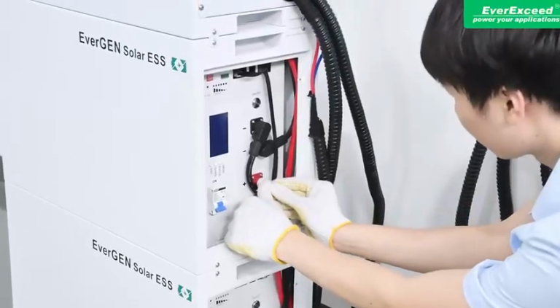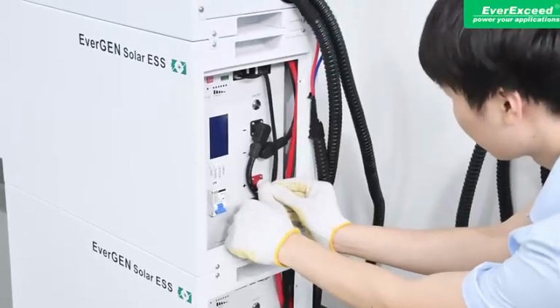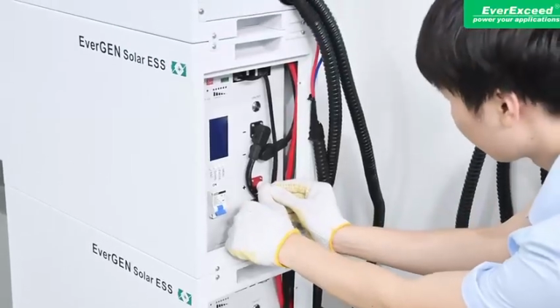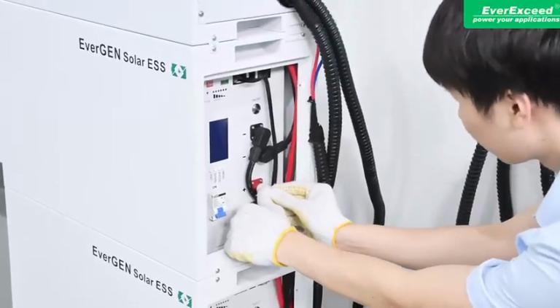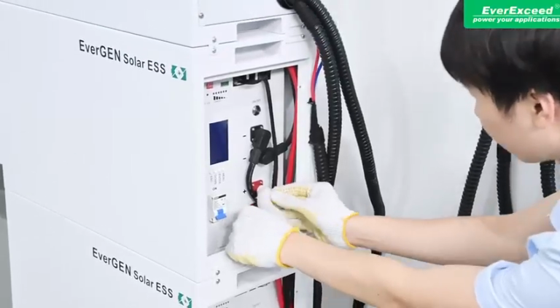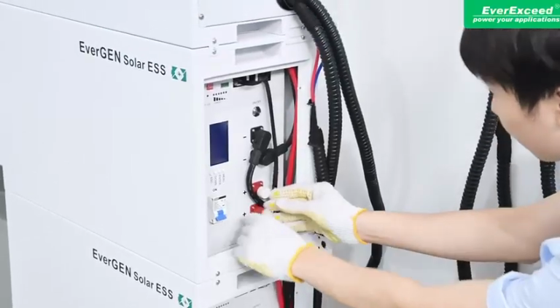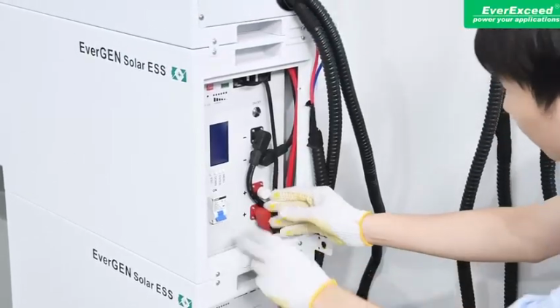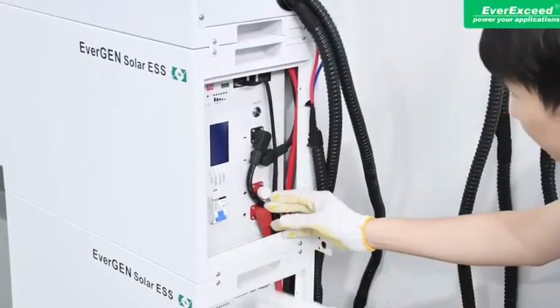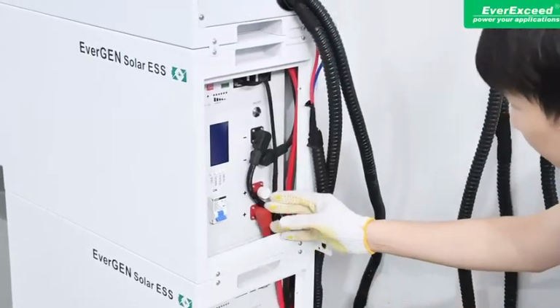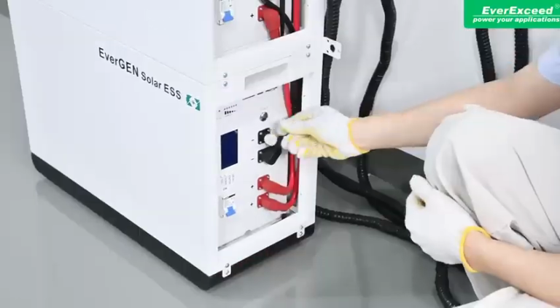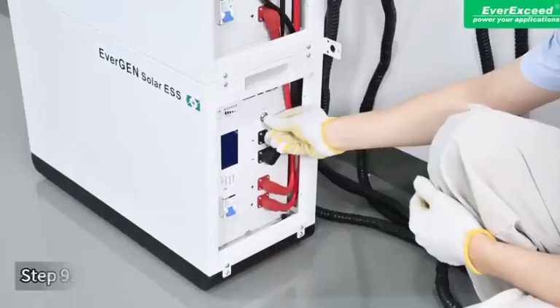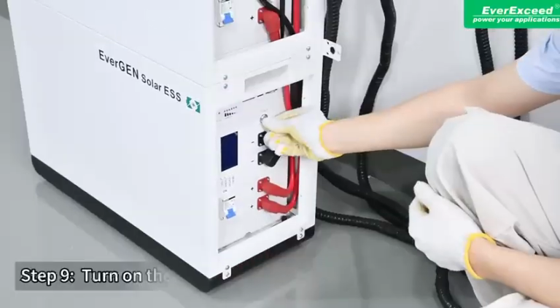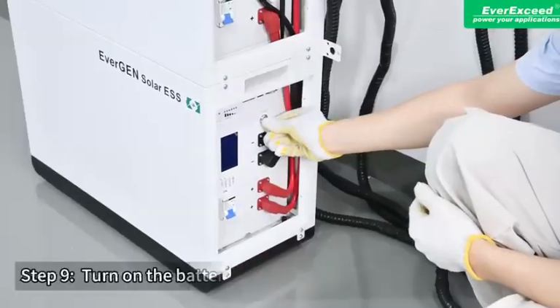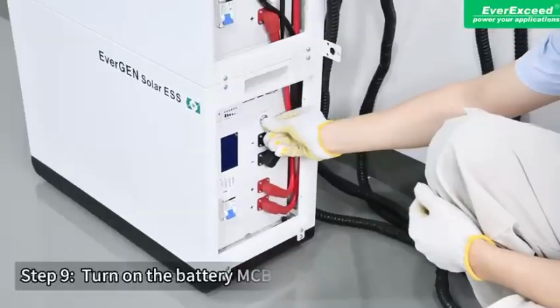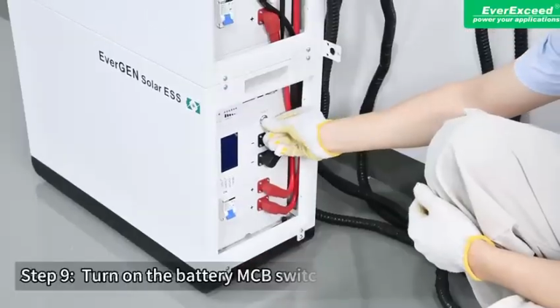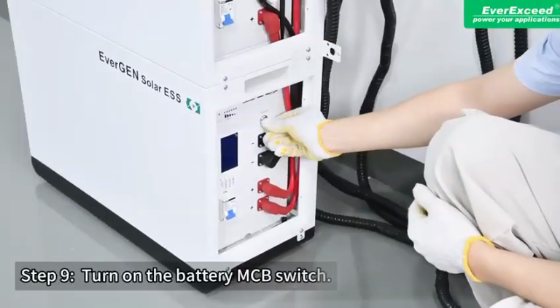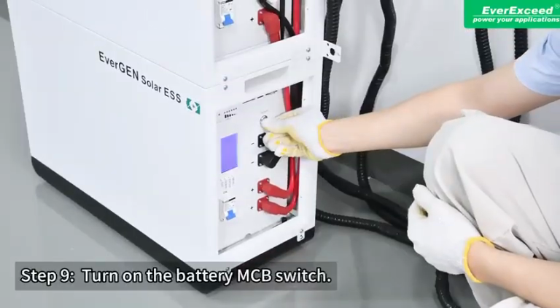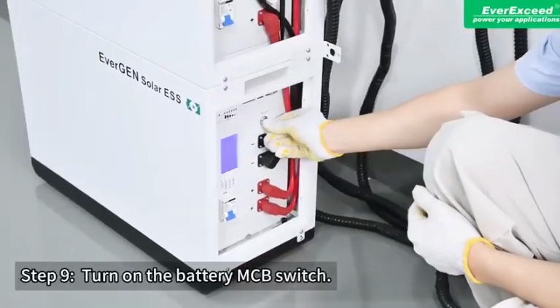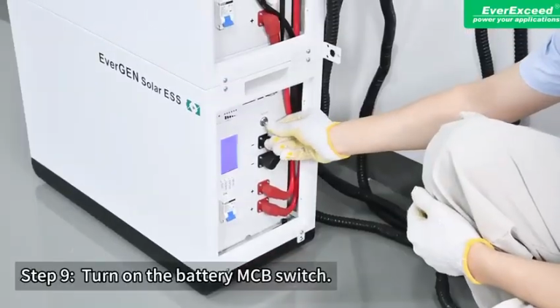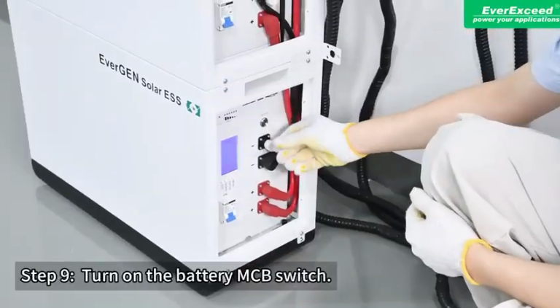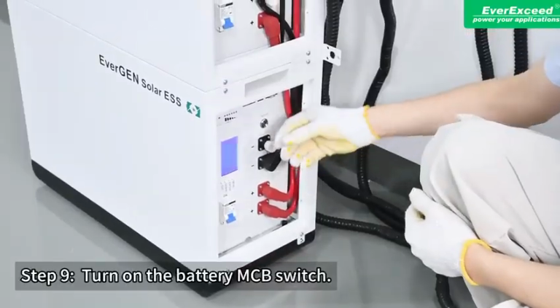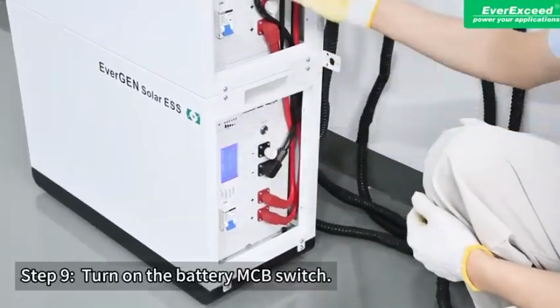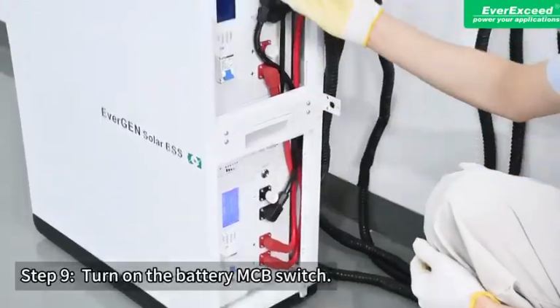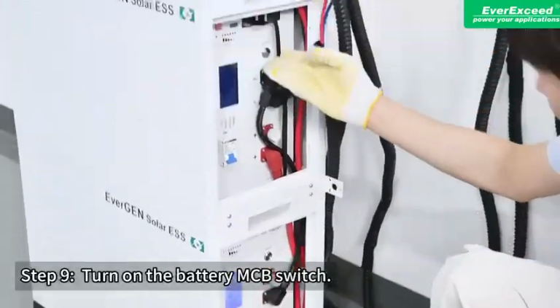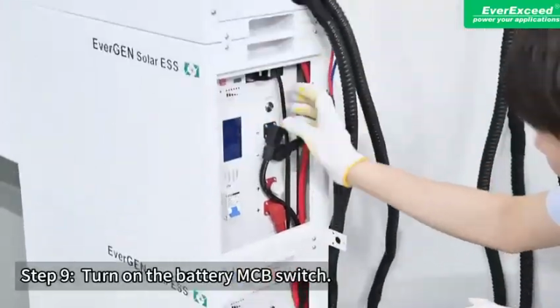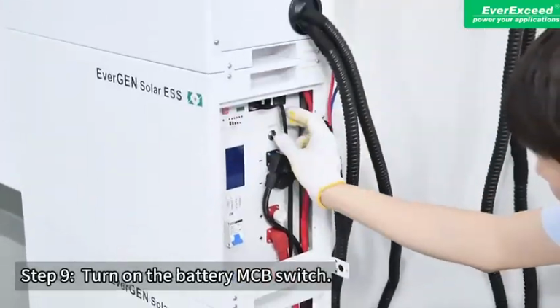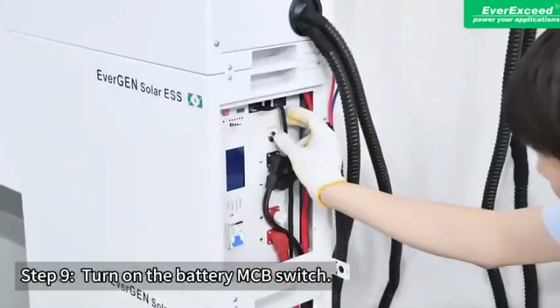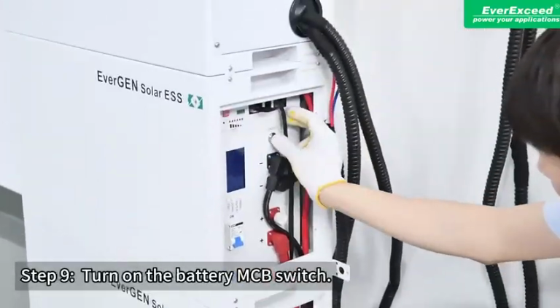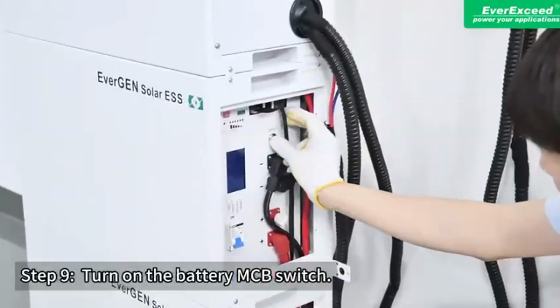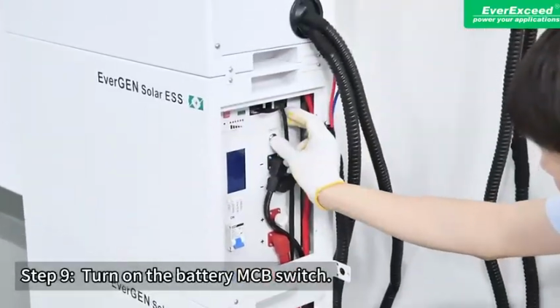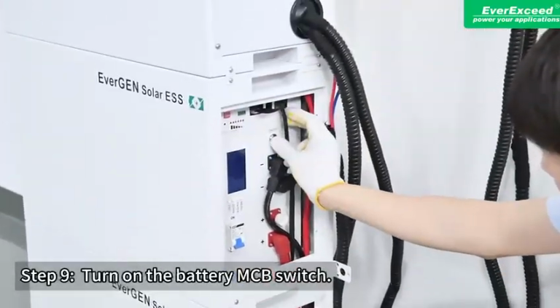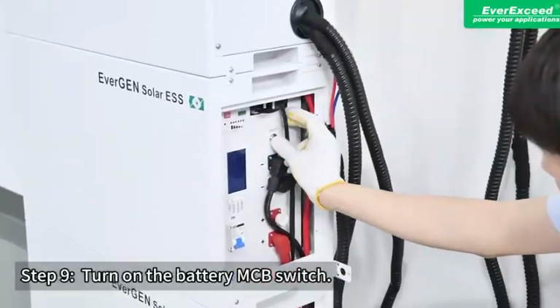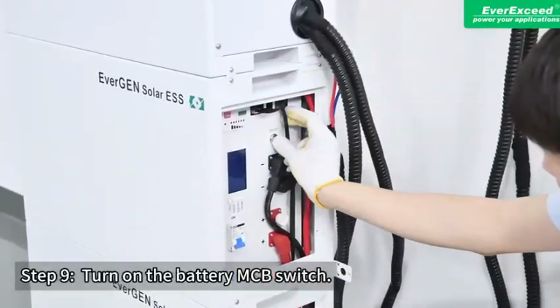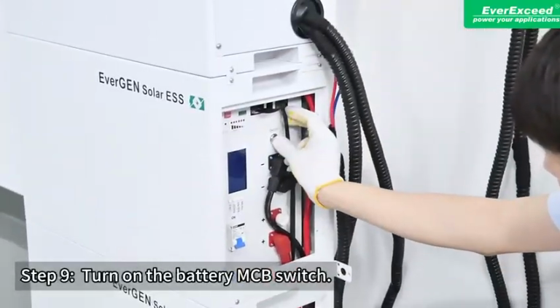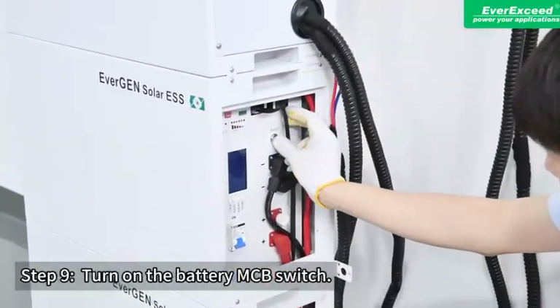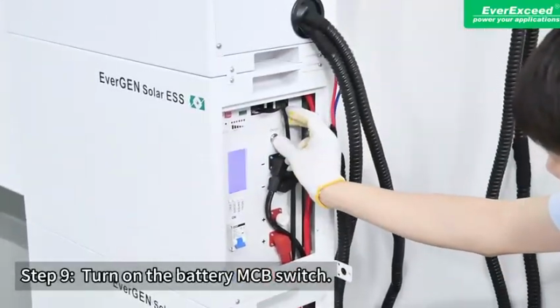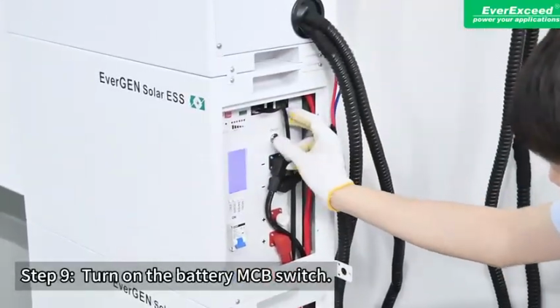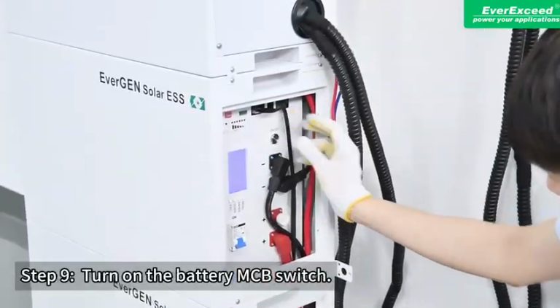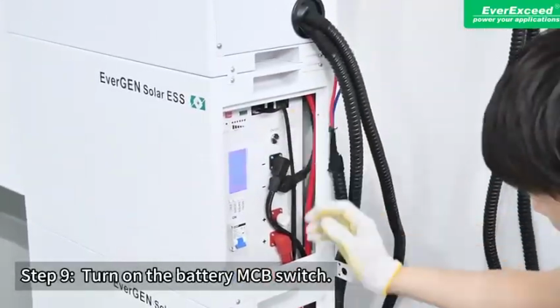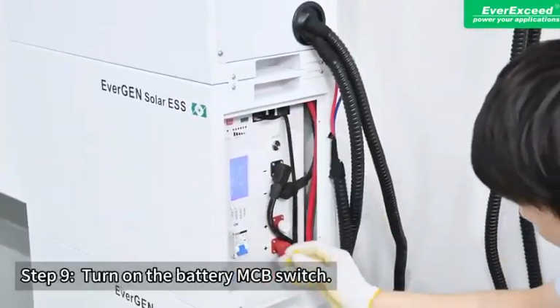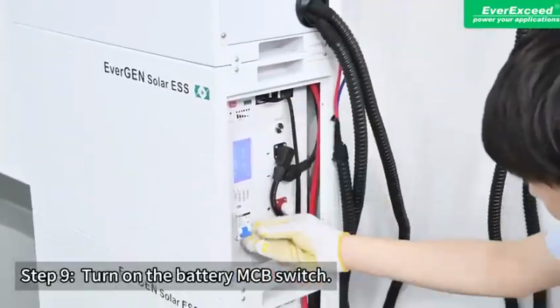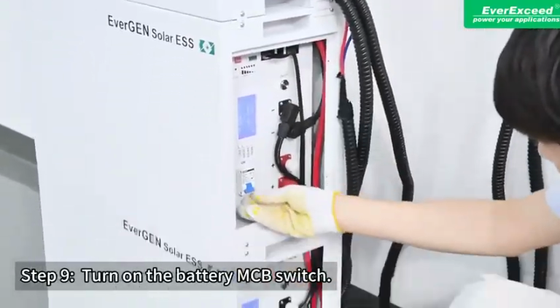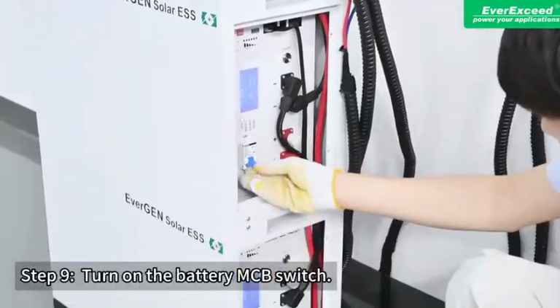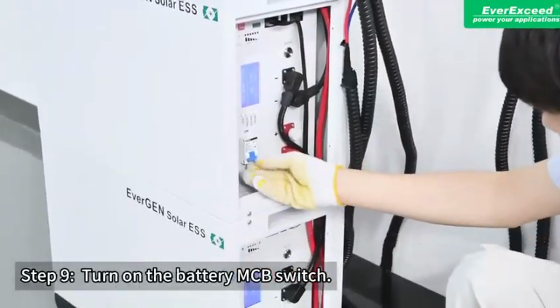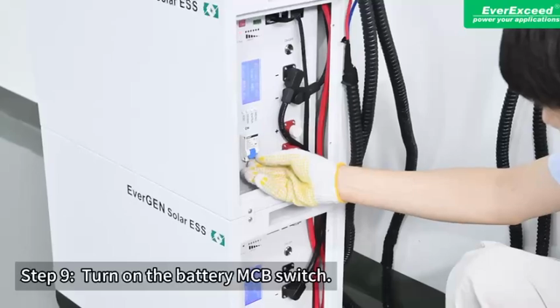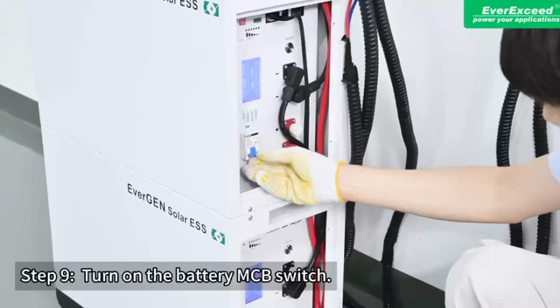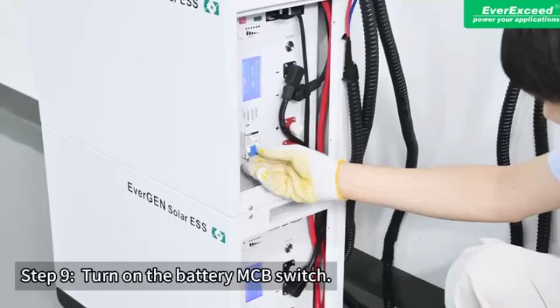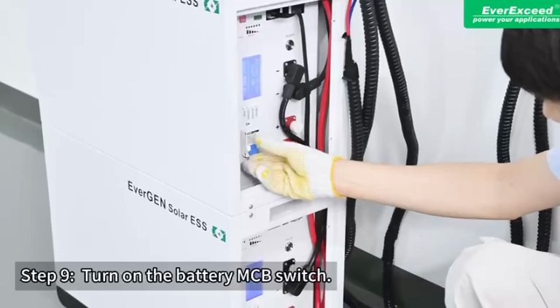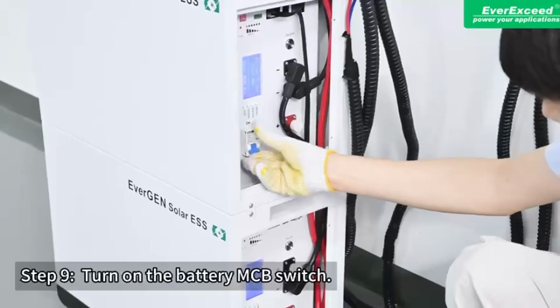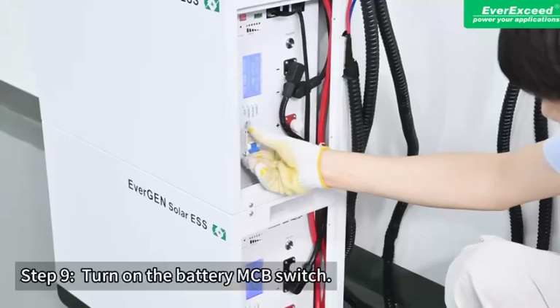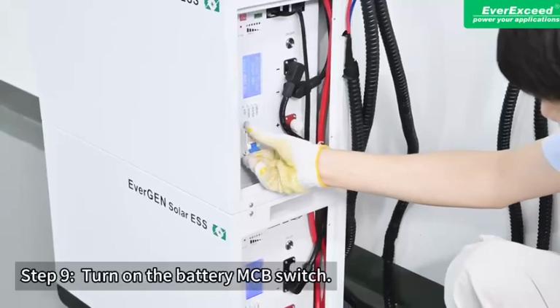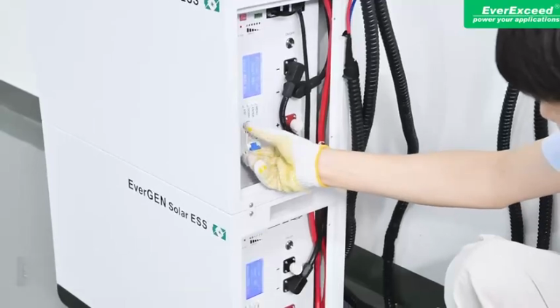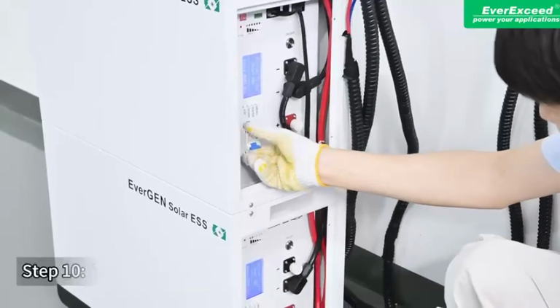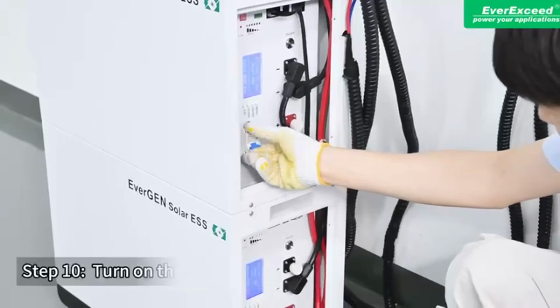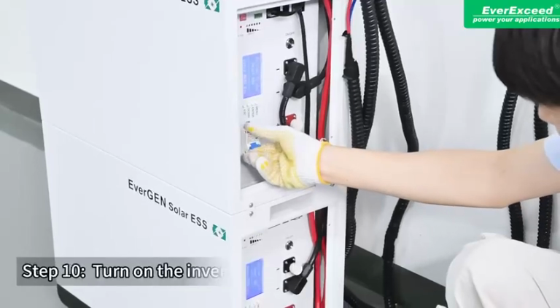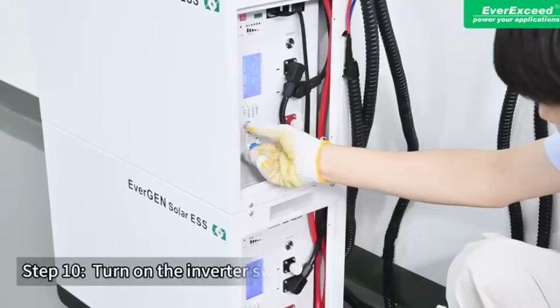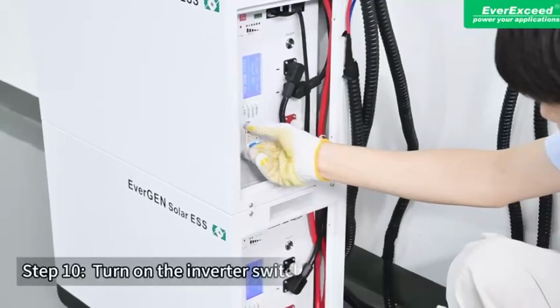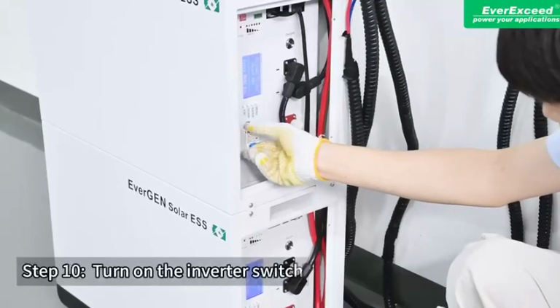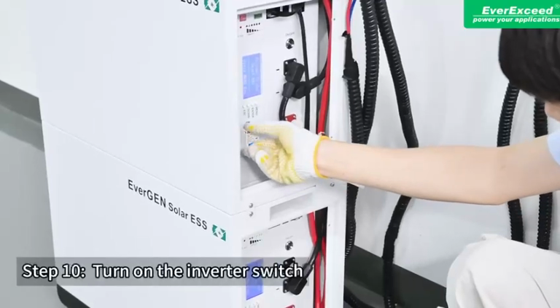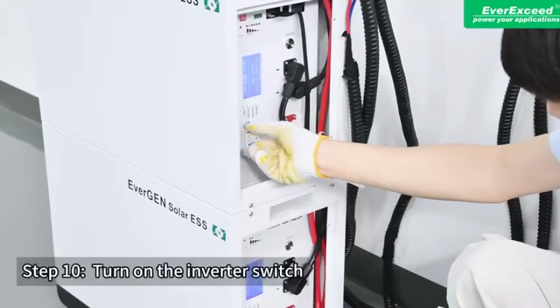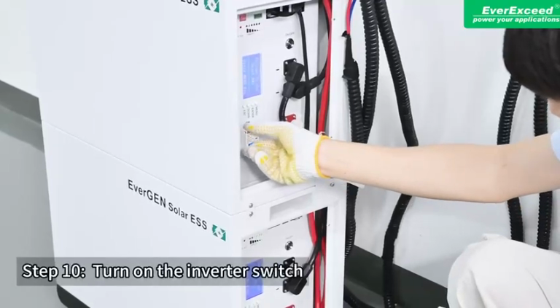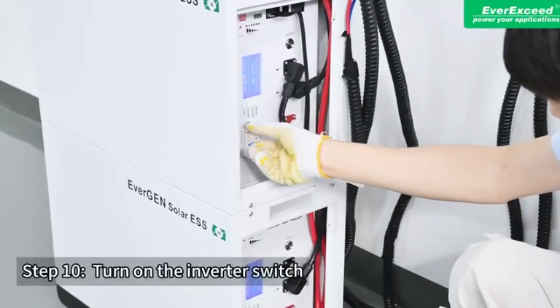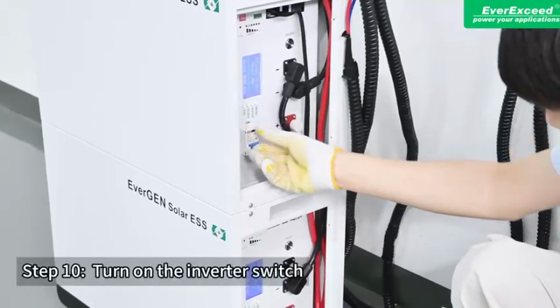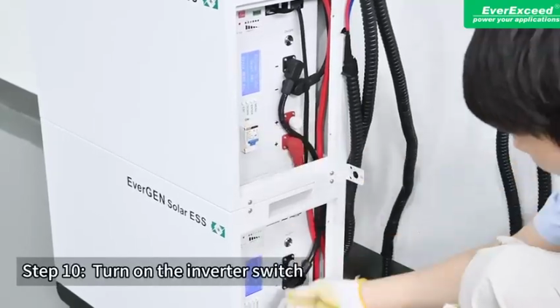Step 9: Turn on the battery MCB switch. Step 10: Turn on the inverter switch.